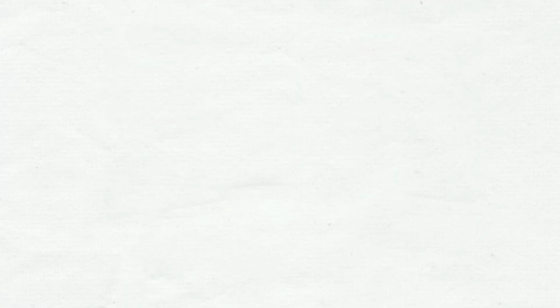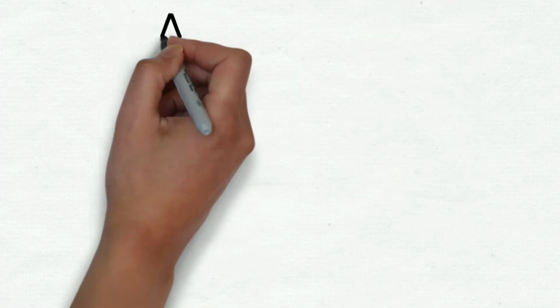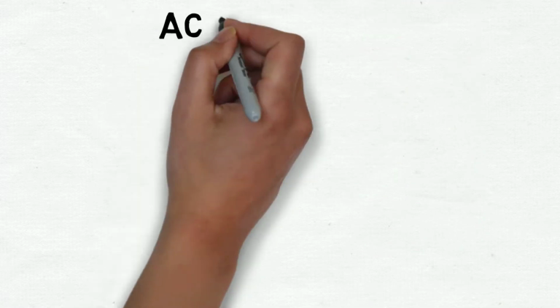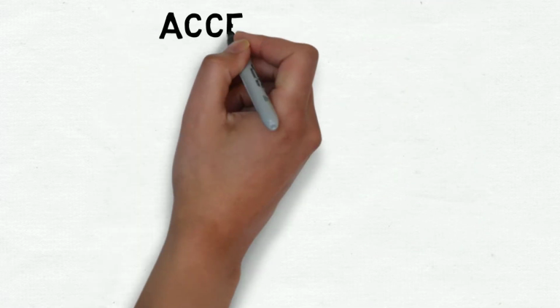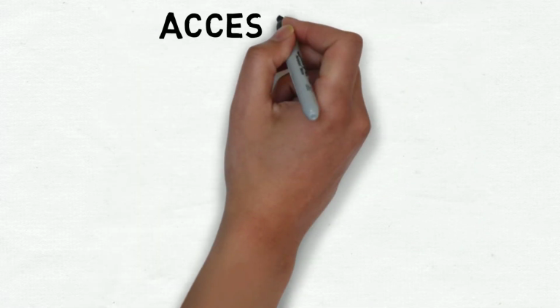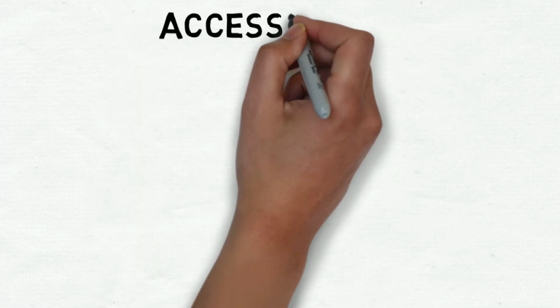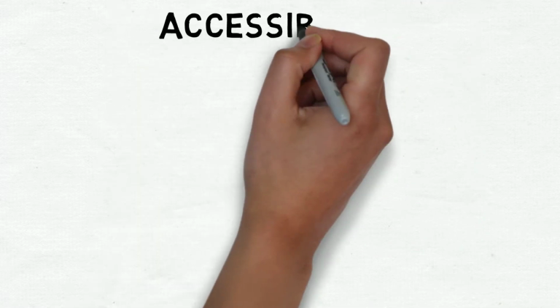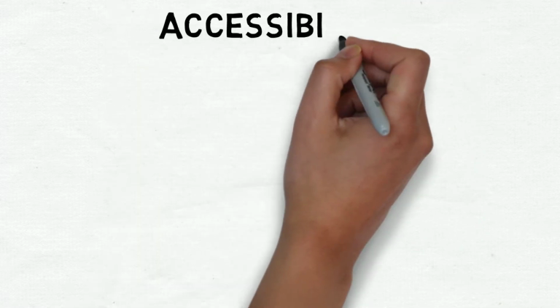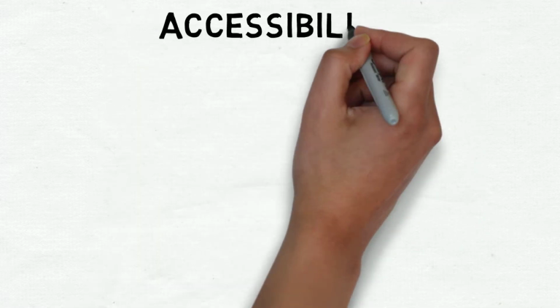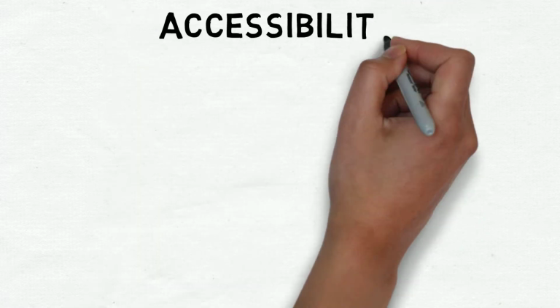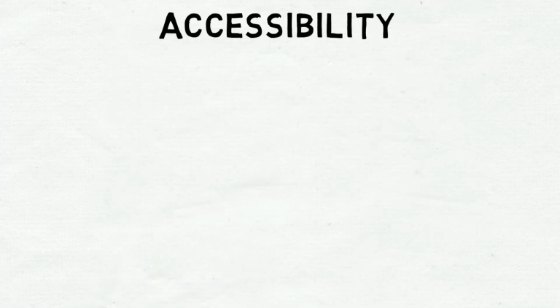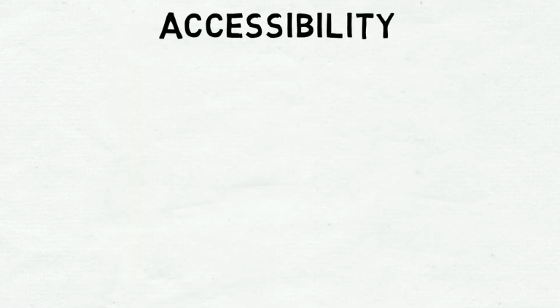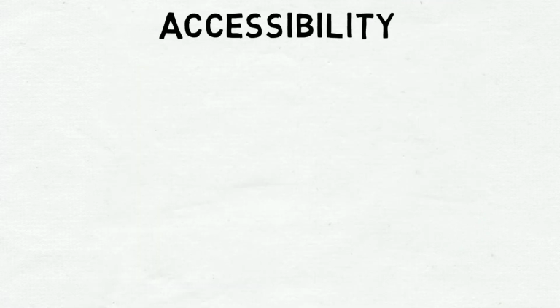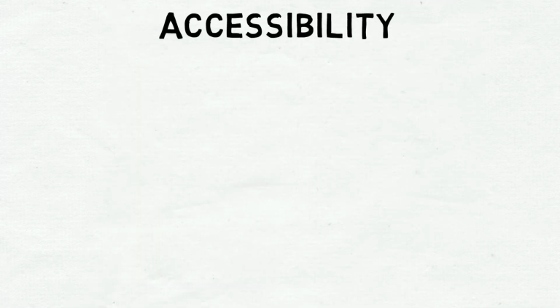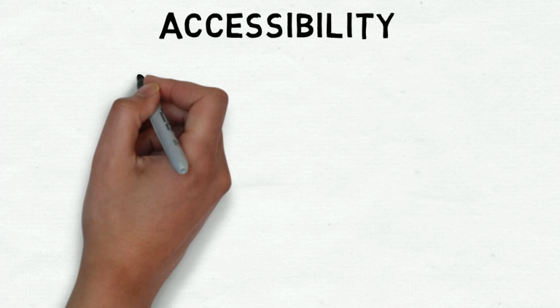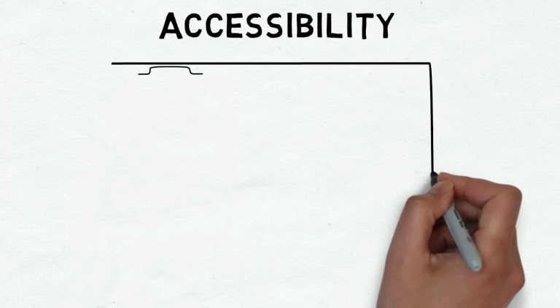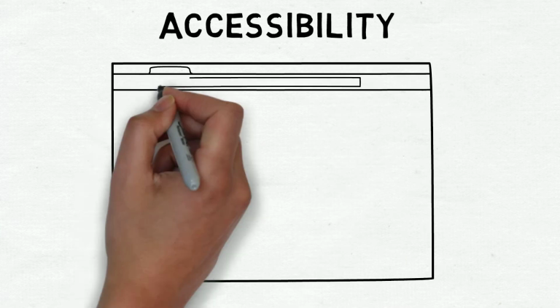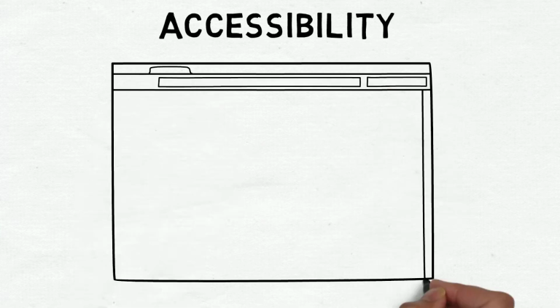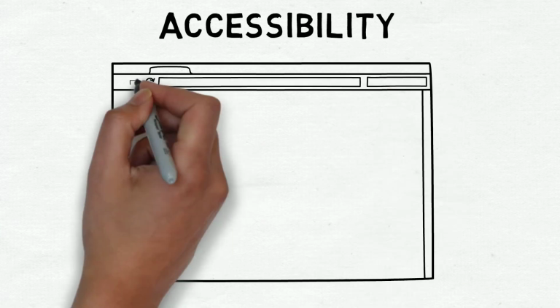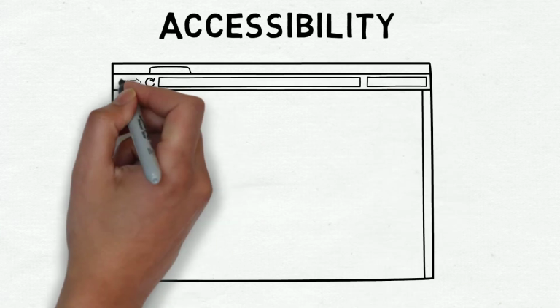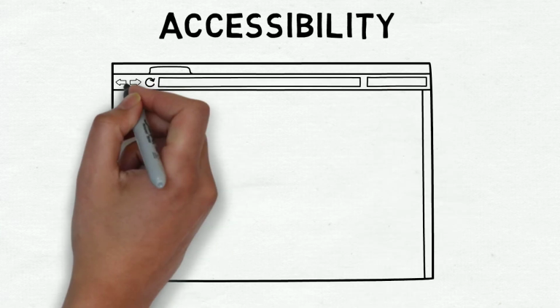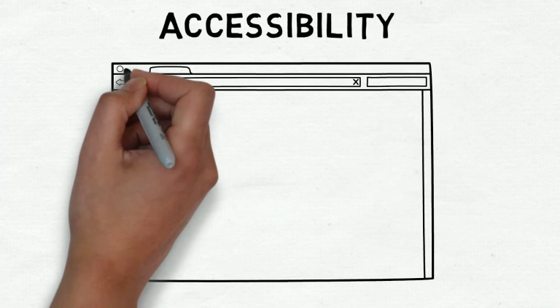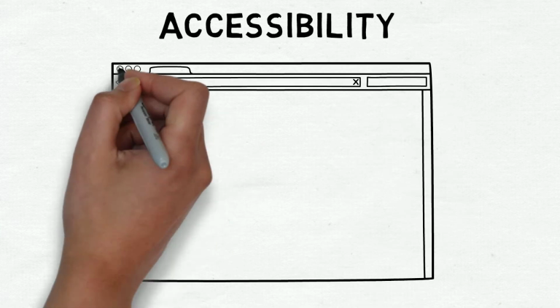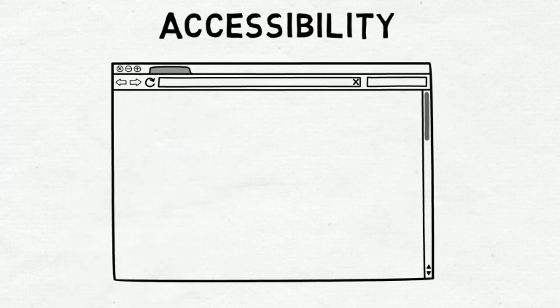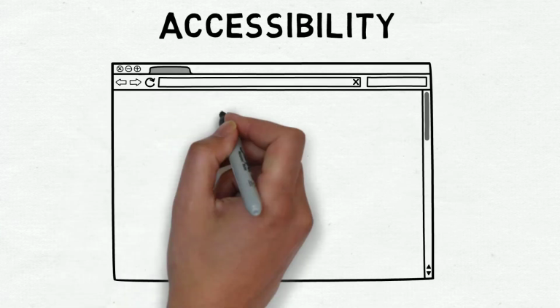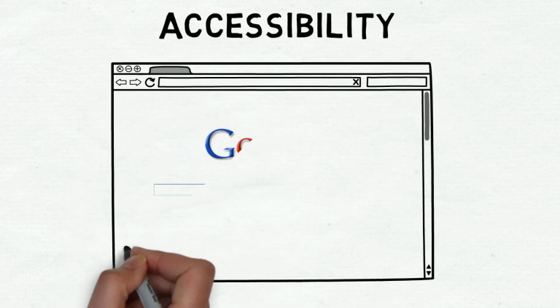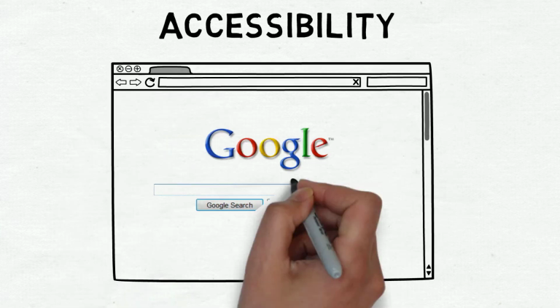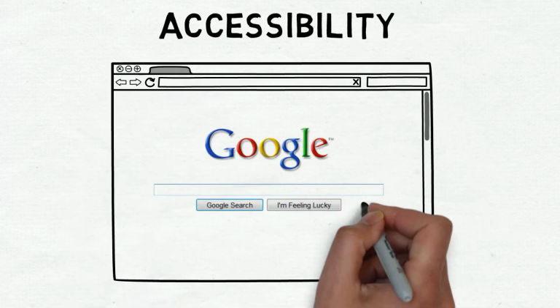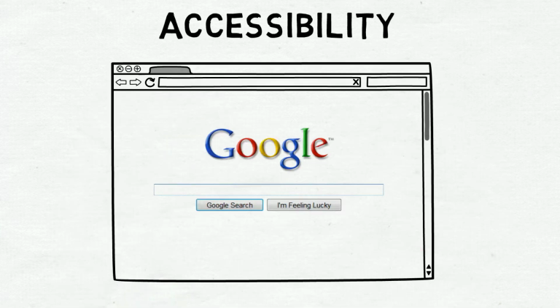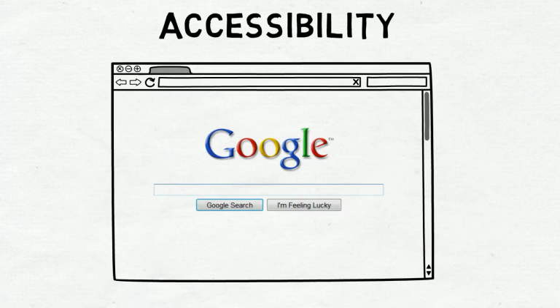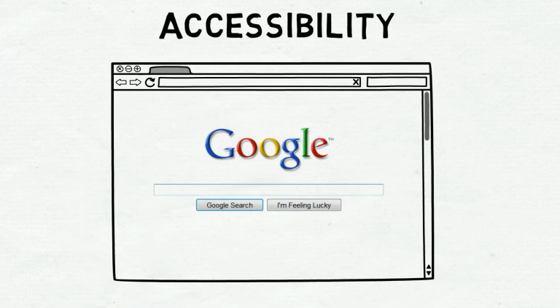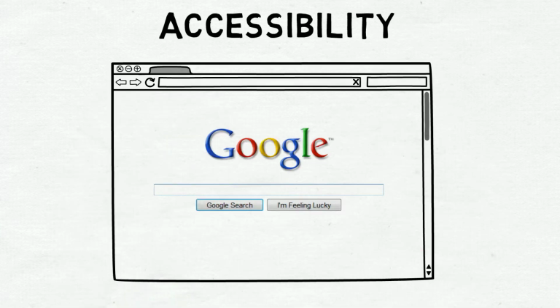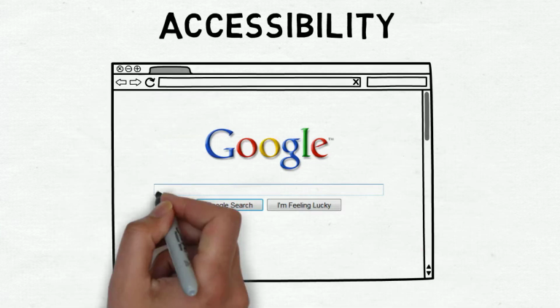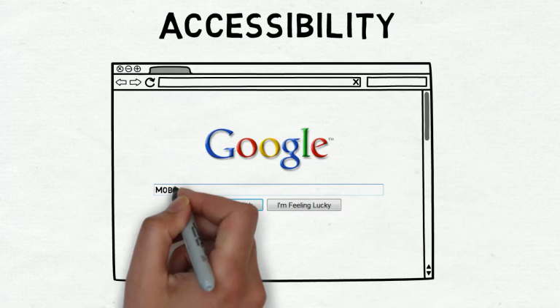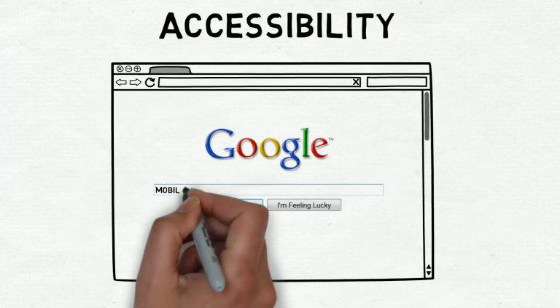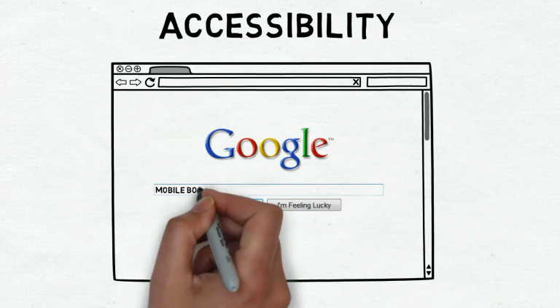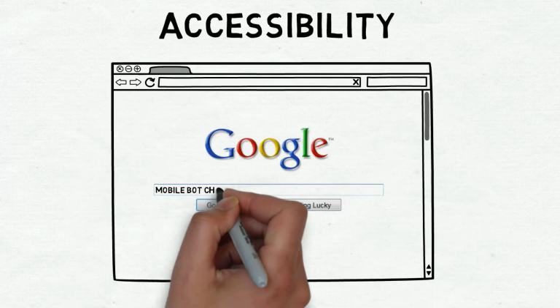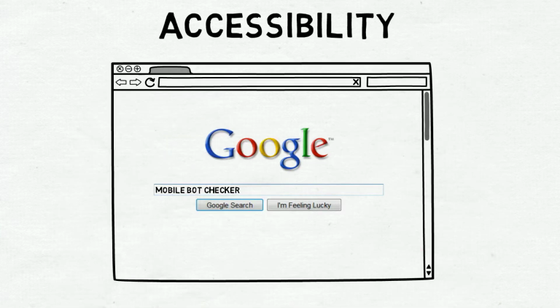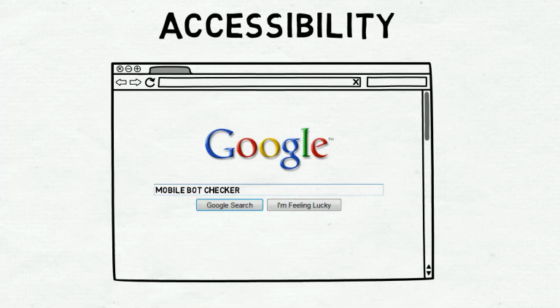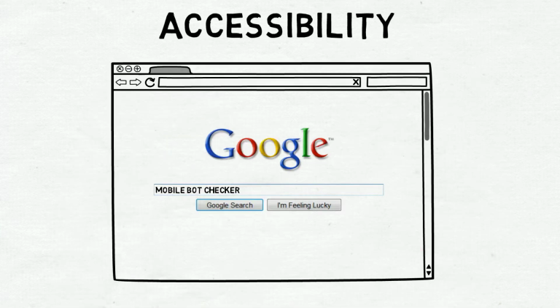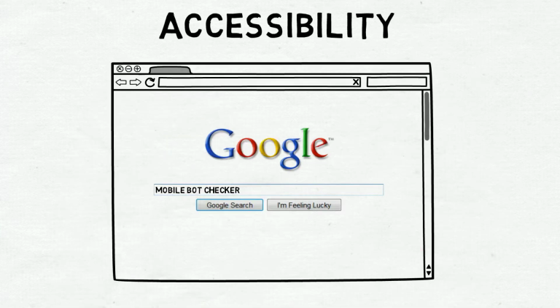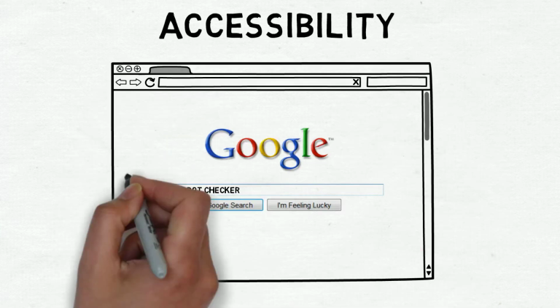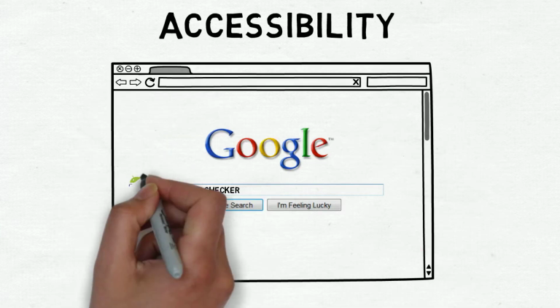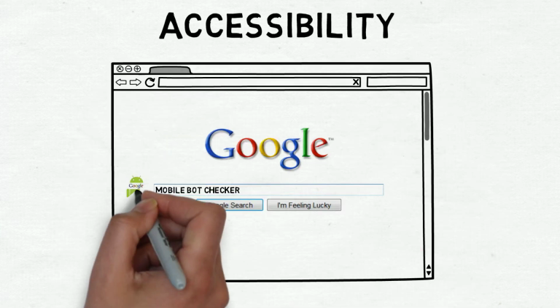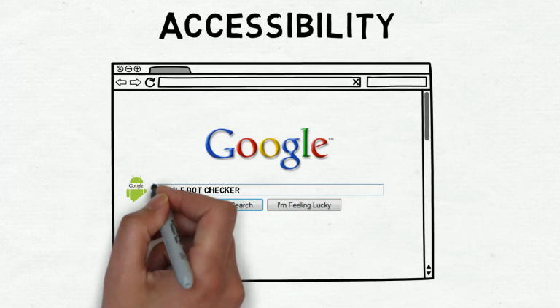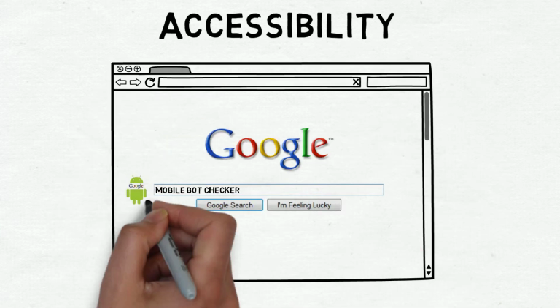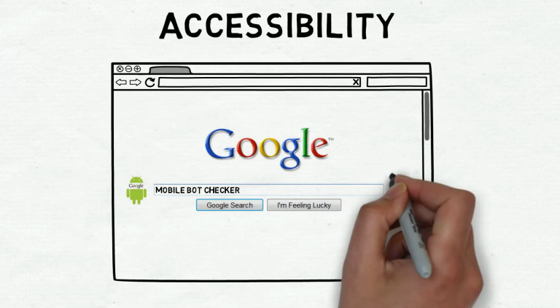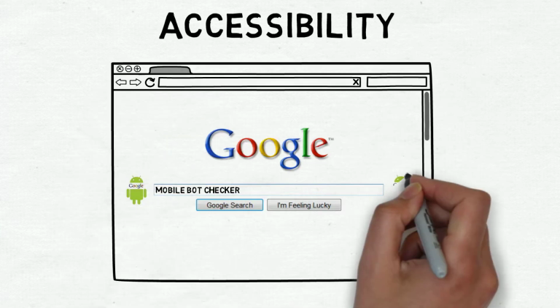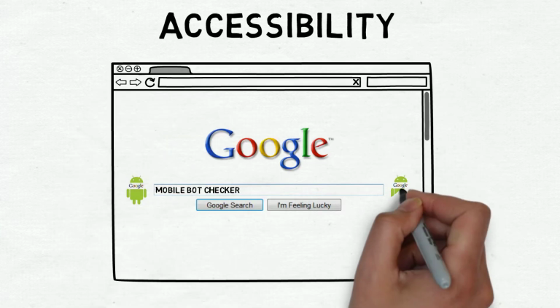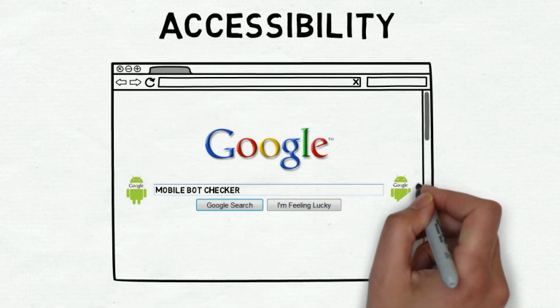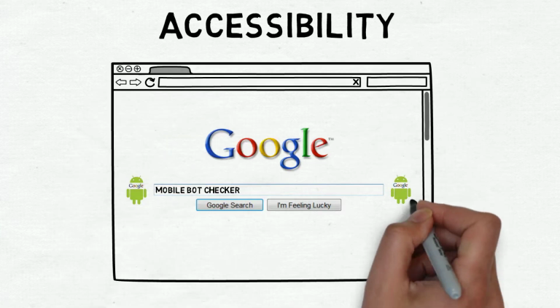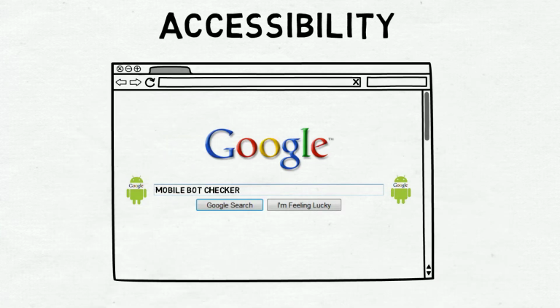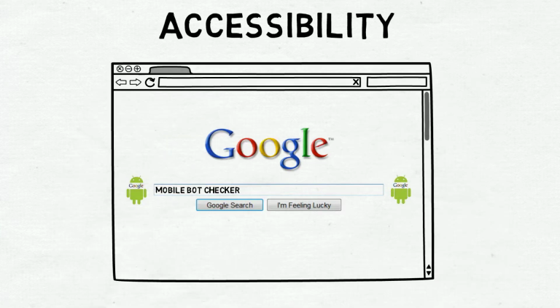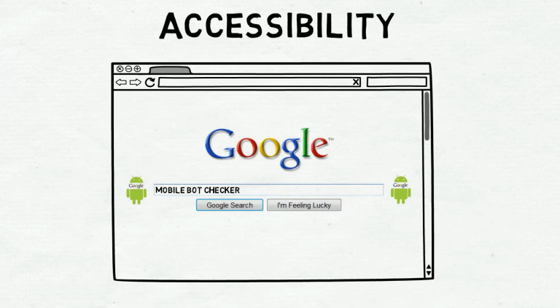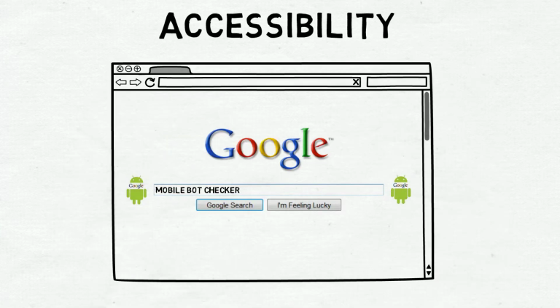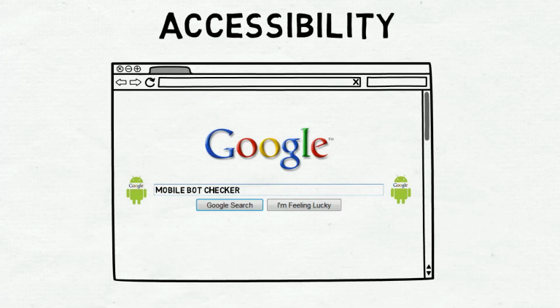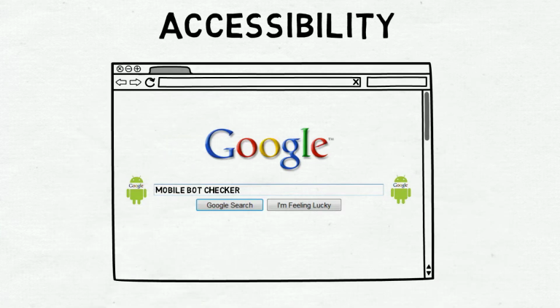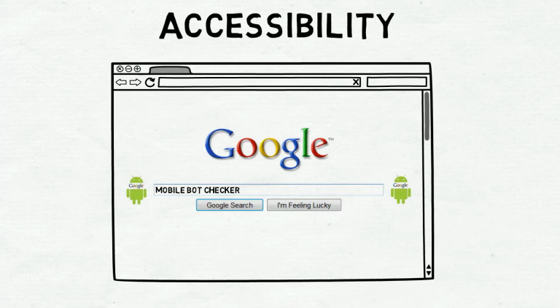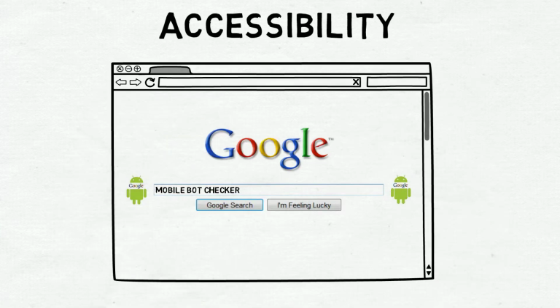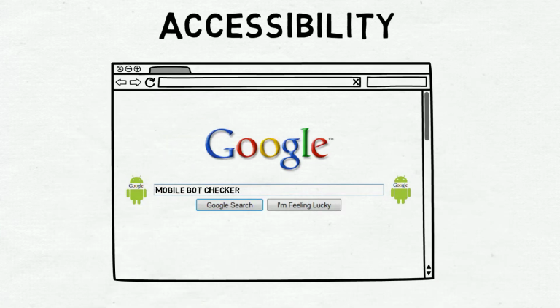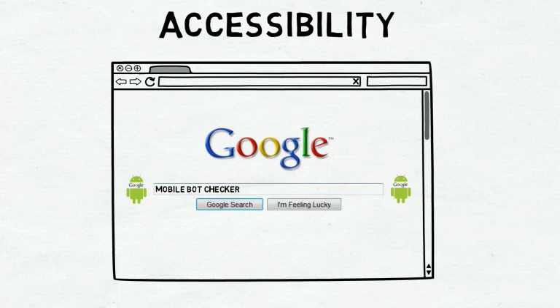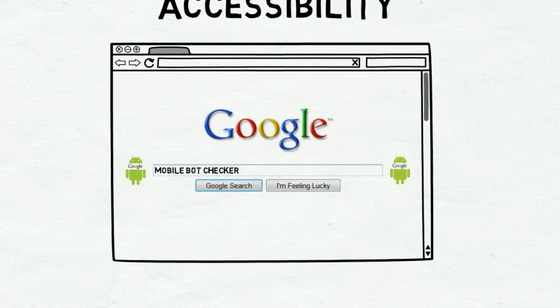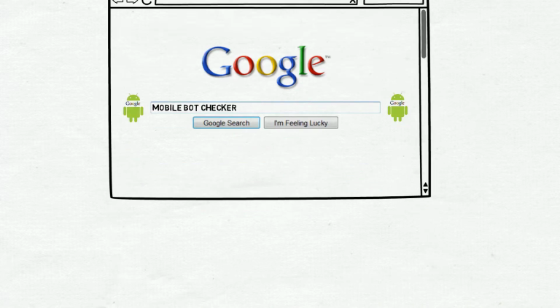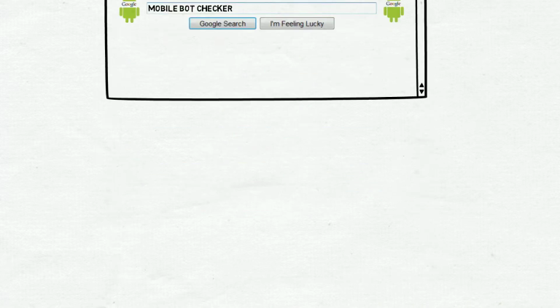Accessibility. Make sure Google's mobile bots can access your website. If Google can't see it, it might as well not even be there.